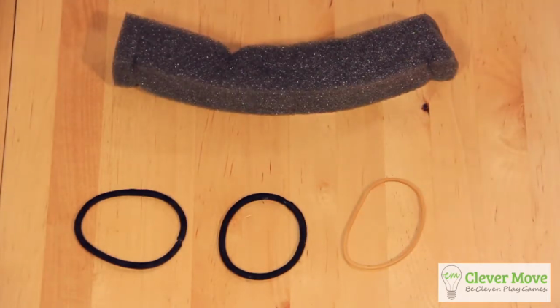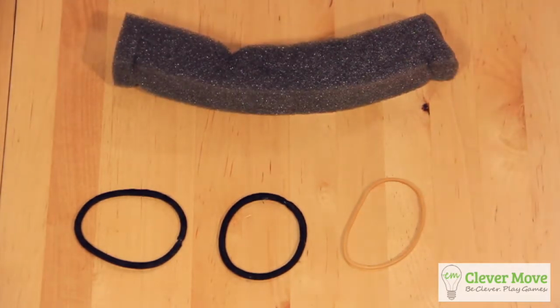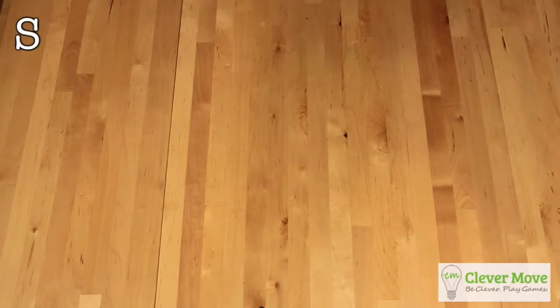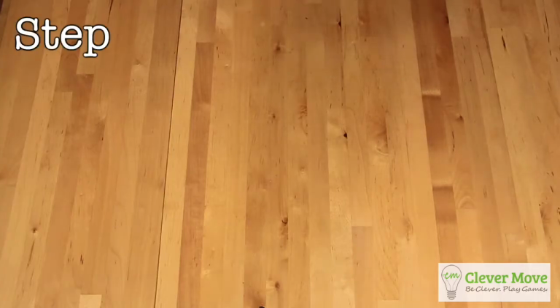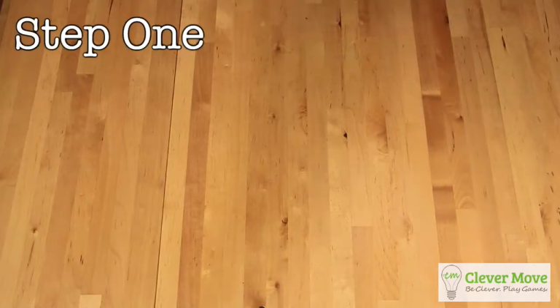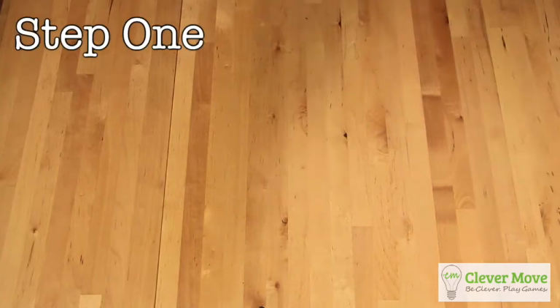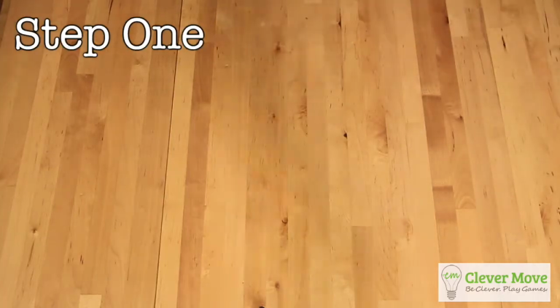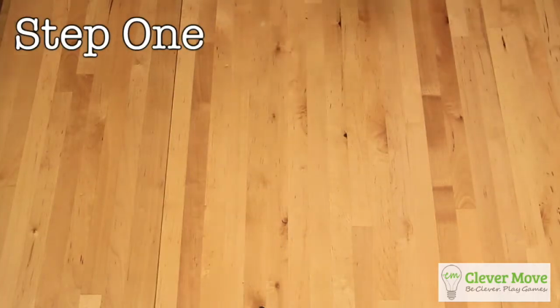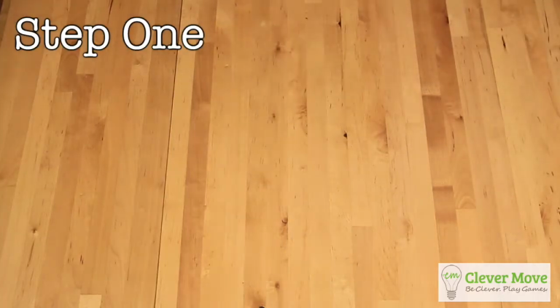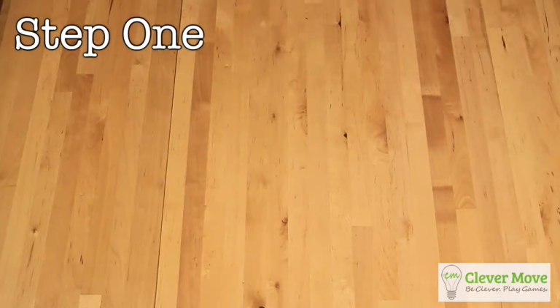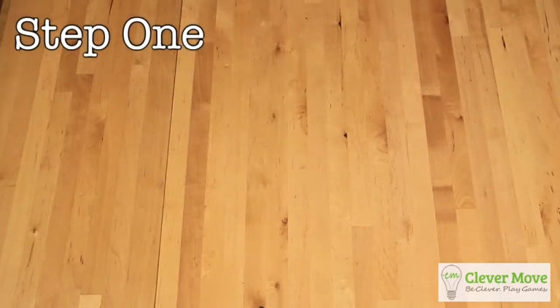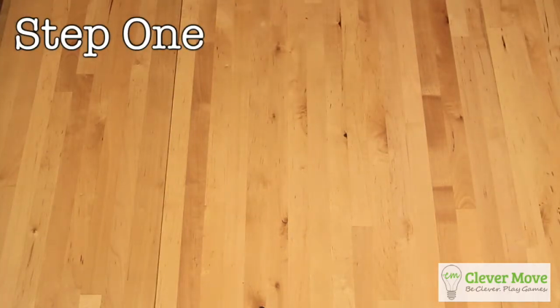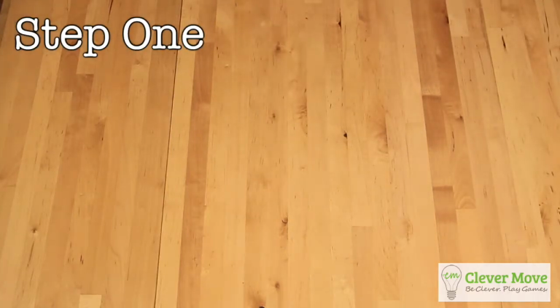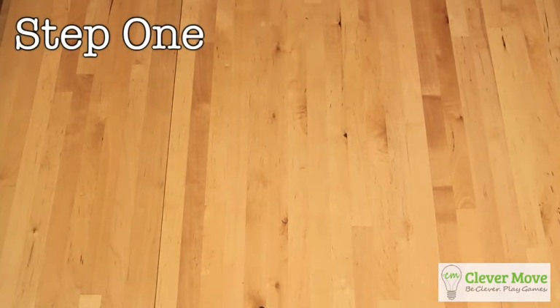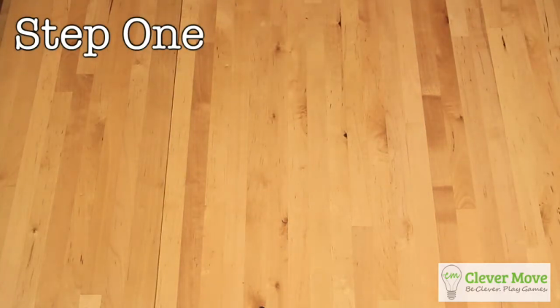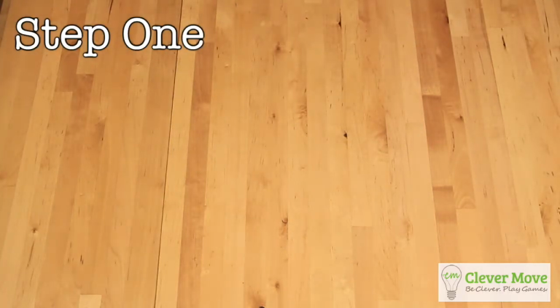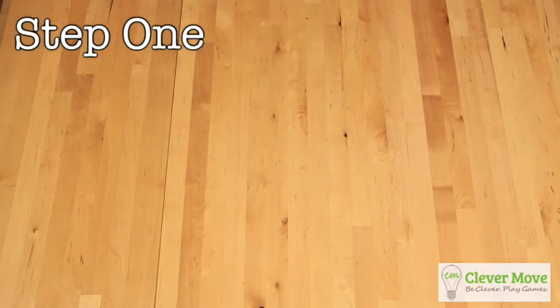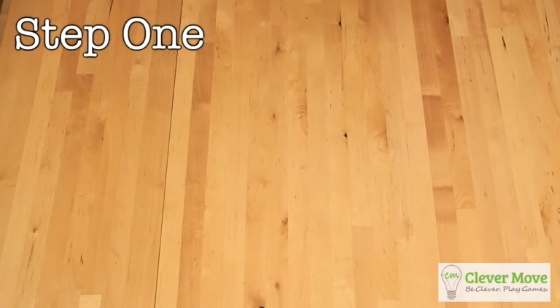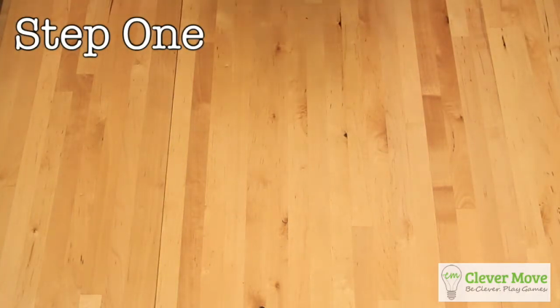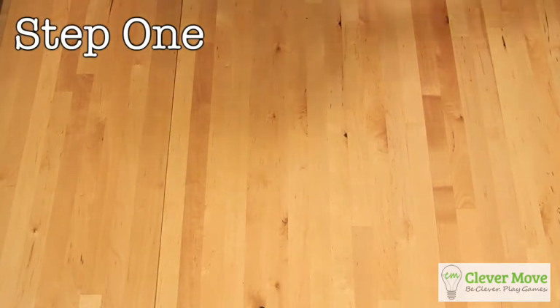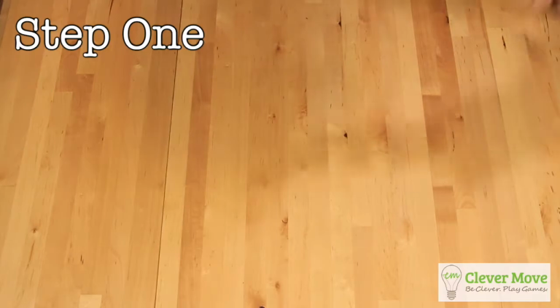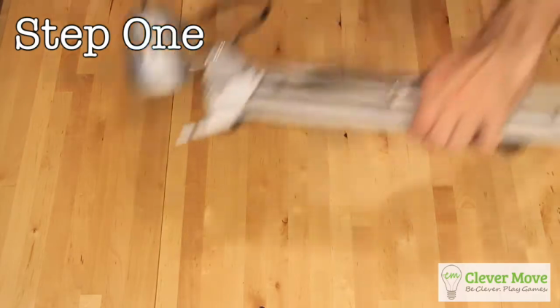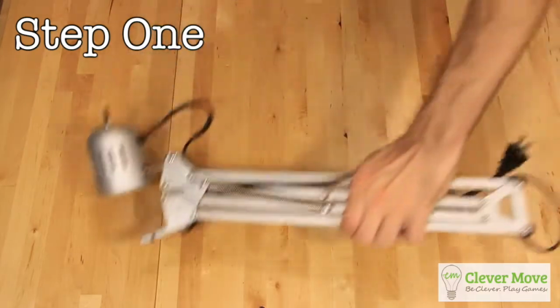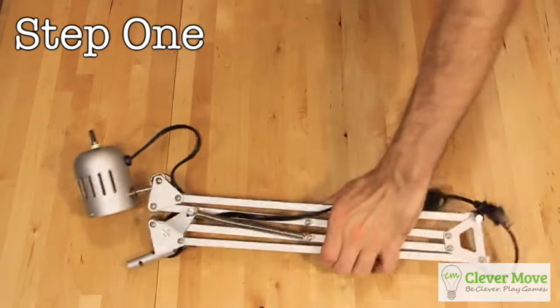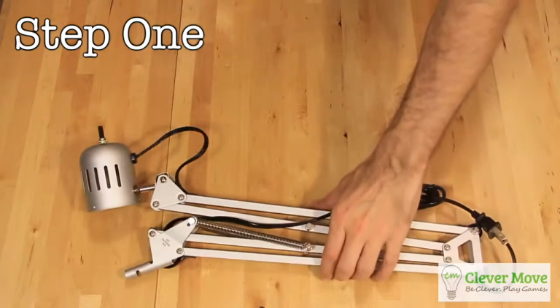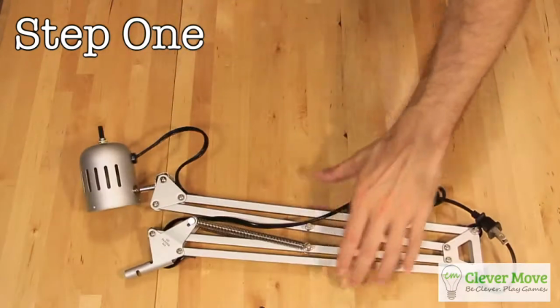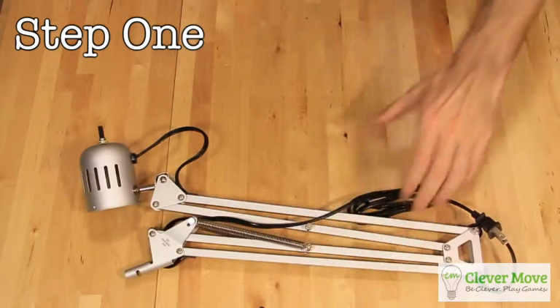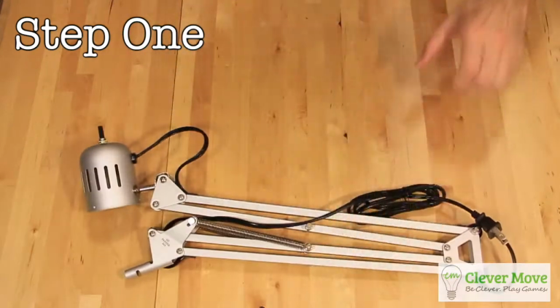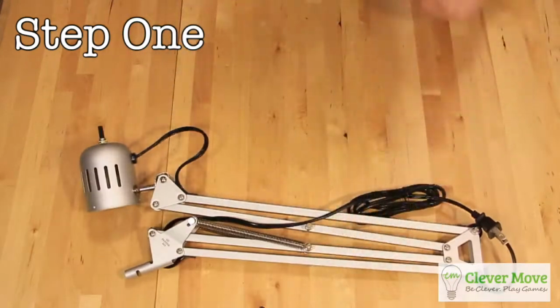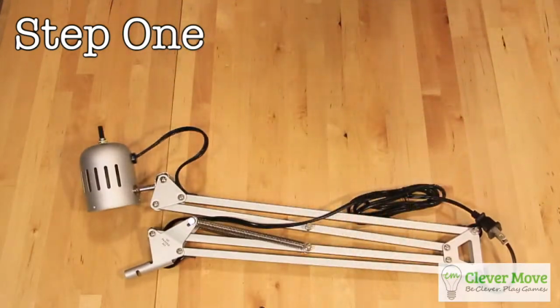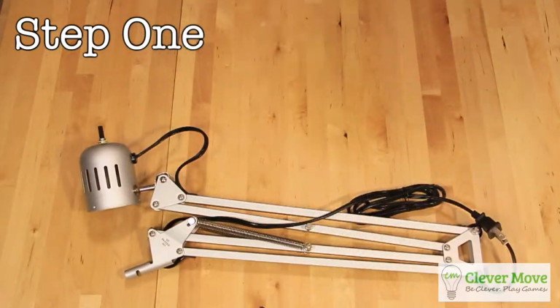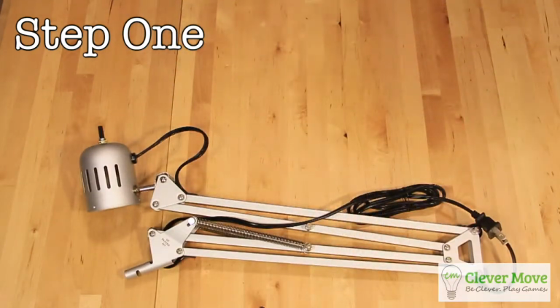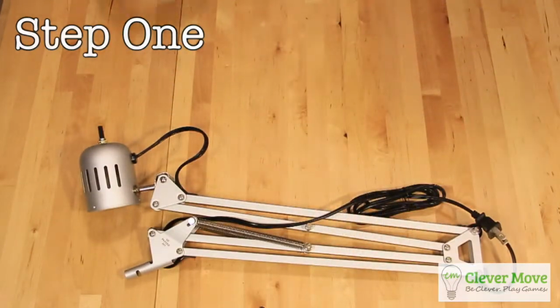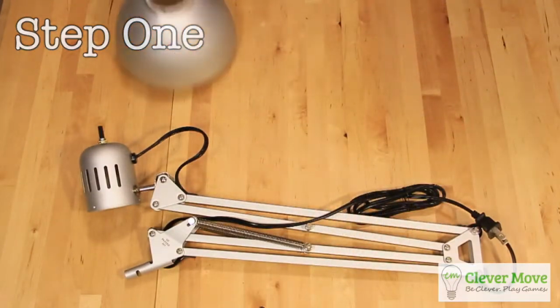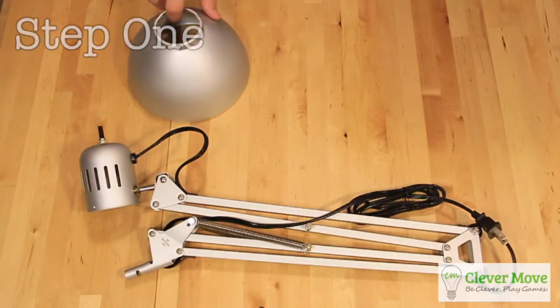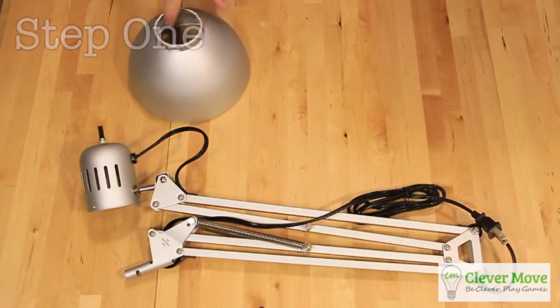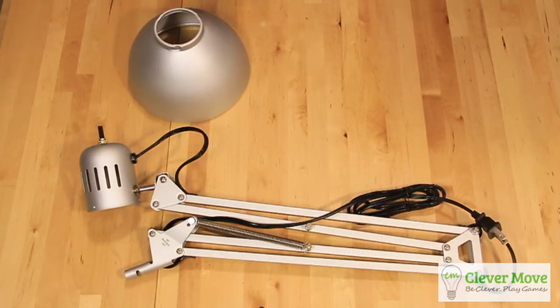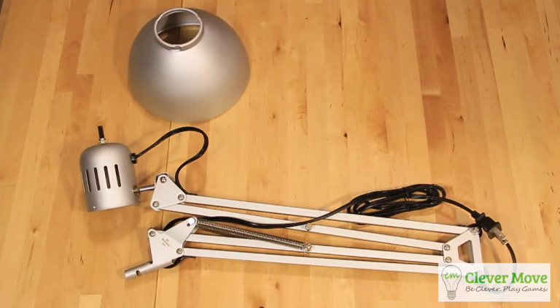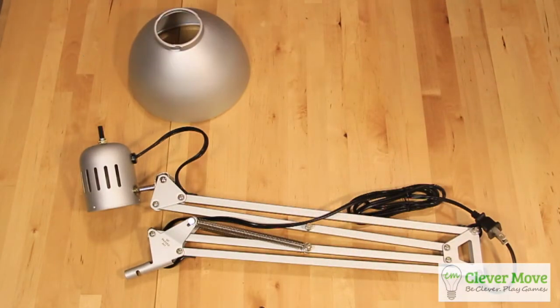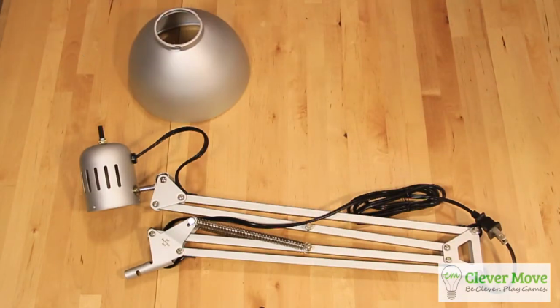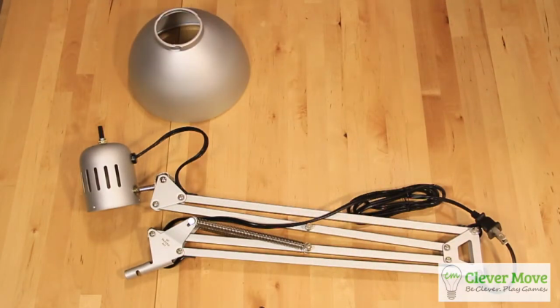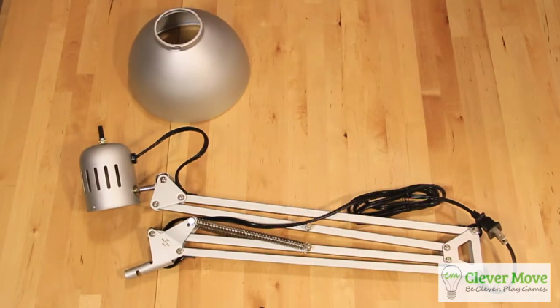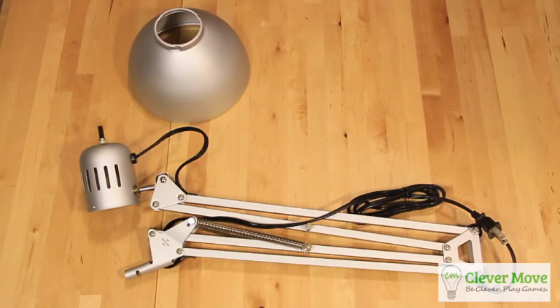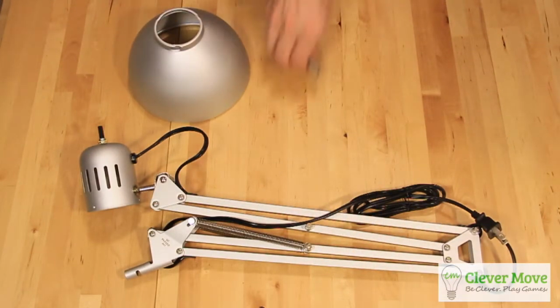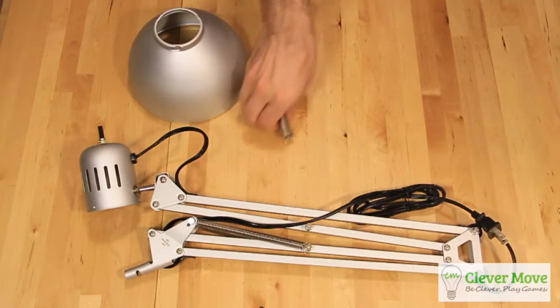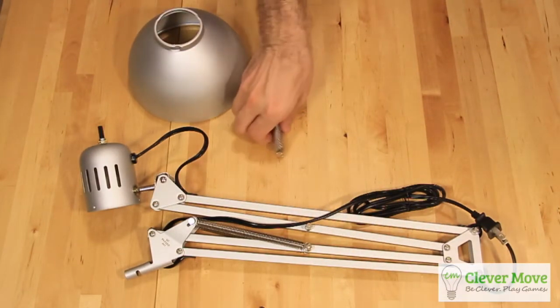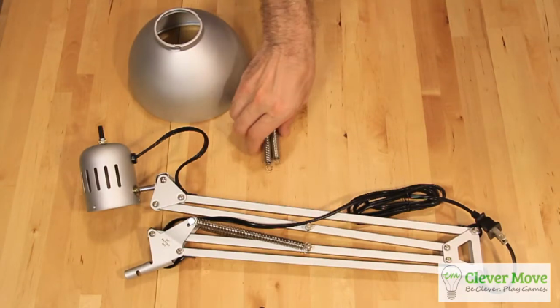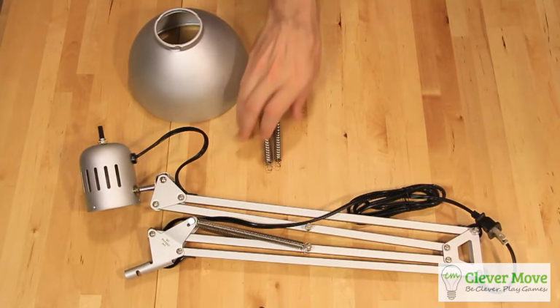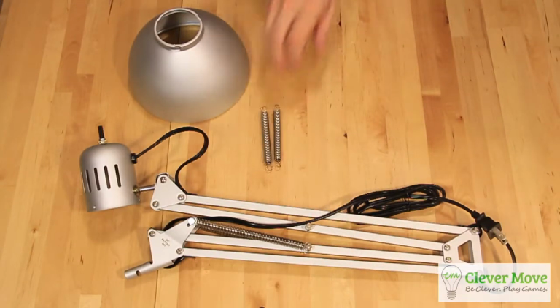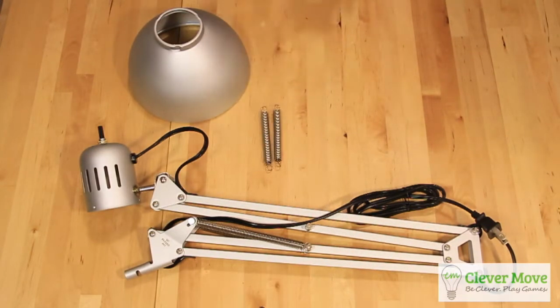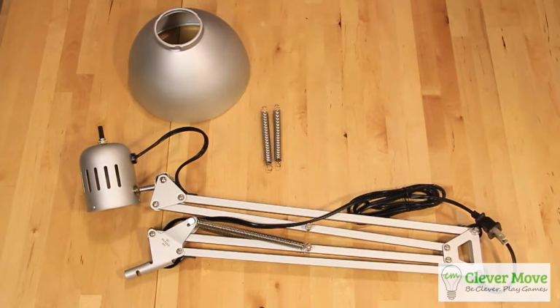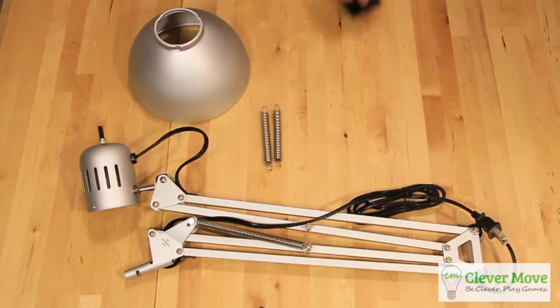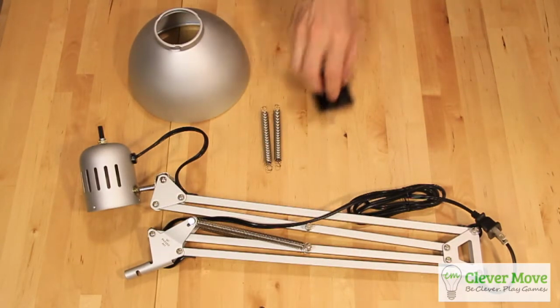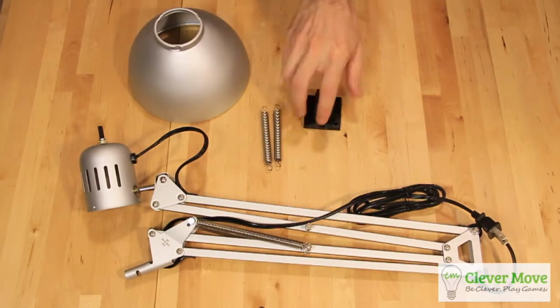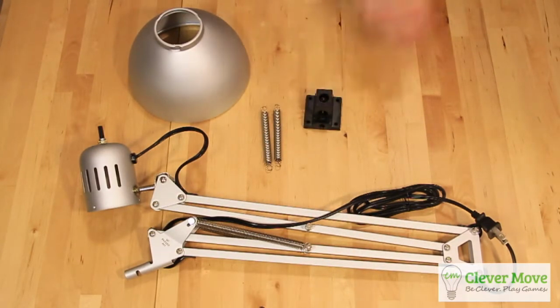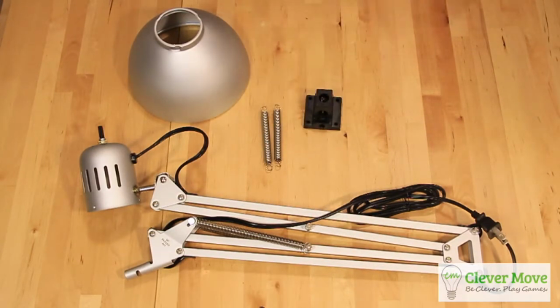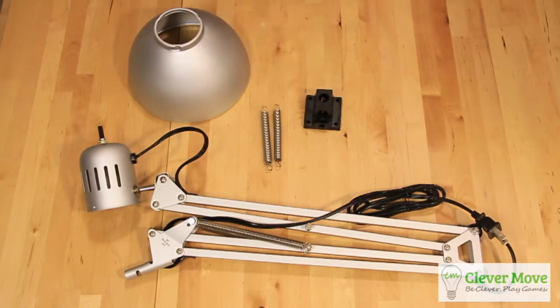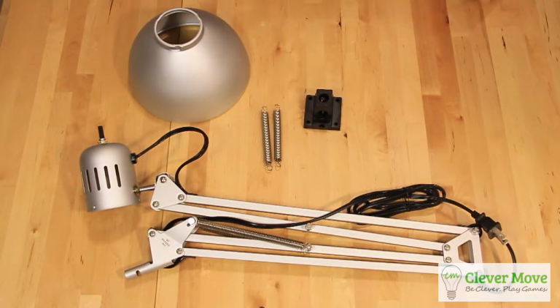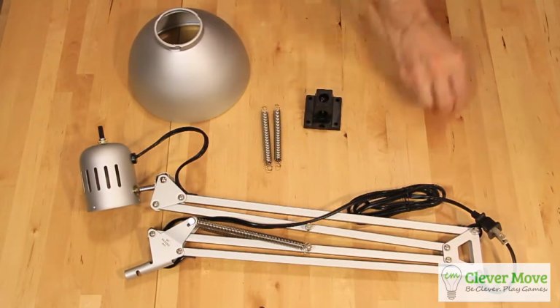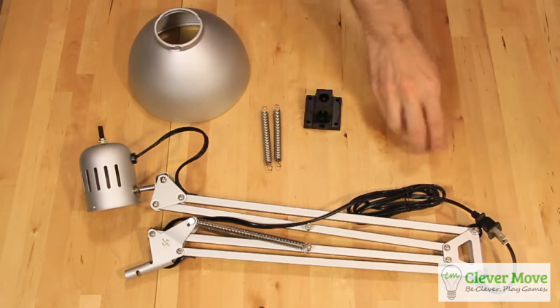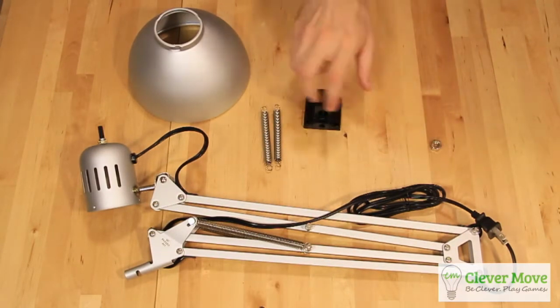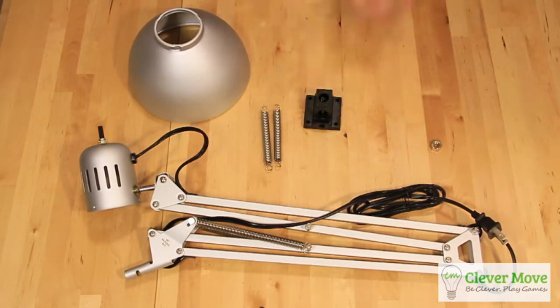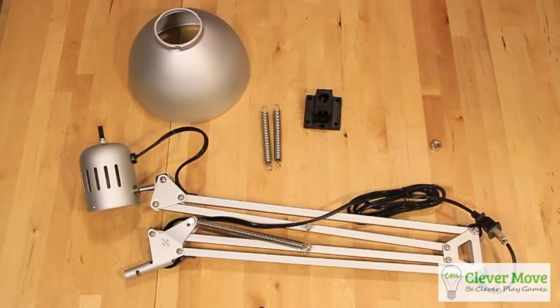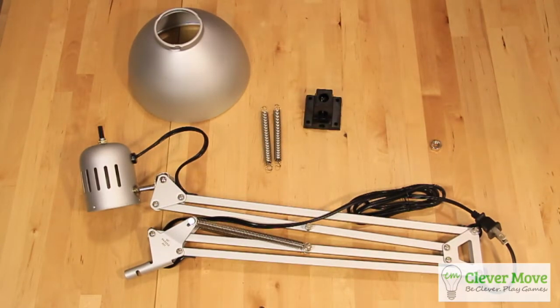Step 1: Unpack the lamp and lay out the components. You should have a lamp body, a shroud, two additional springs, a base, and clamp components.